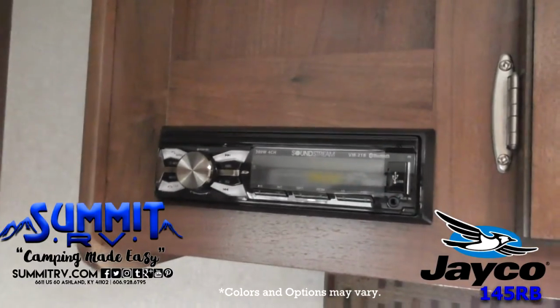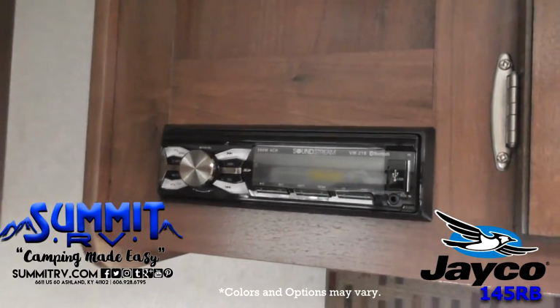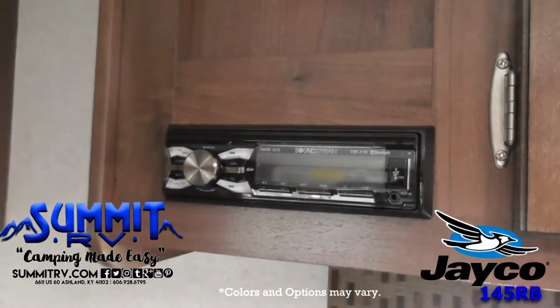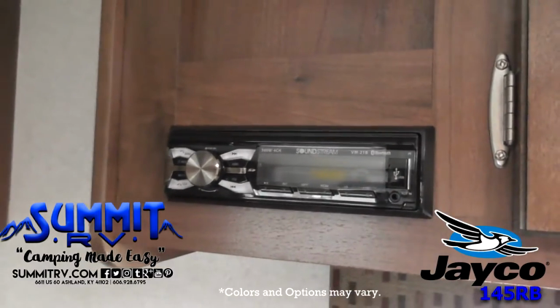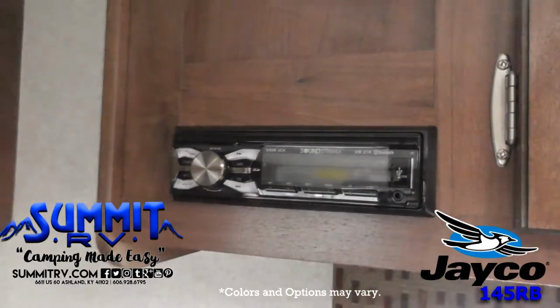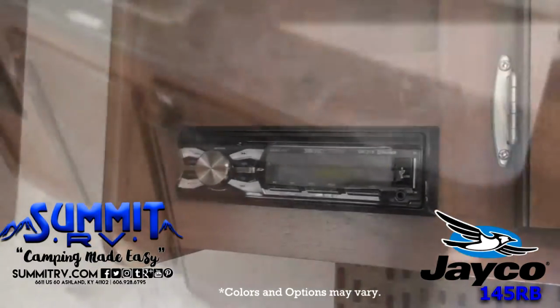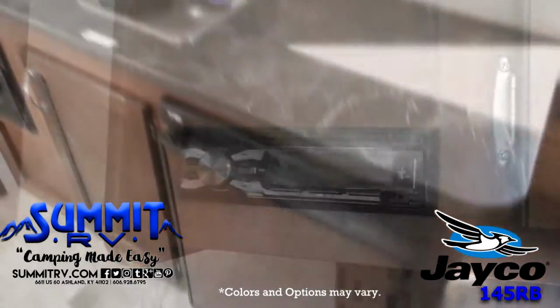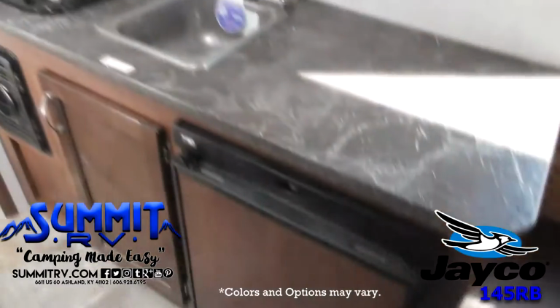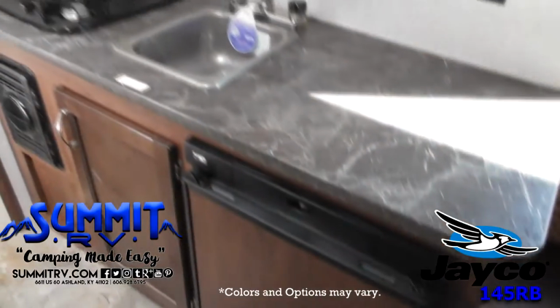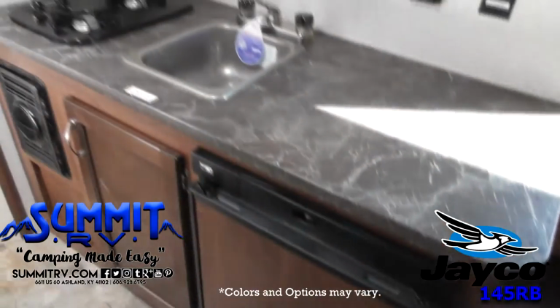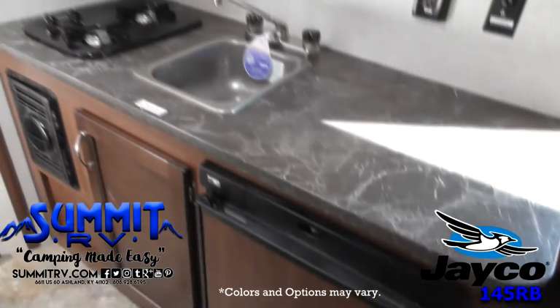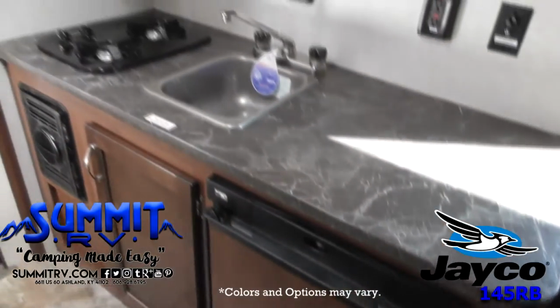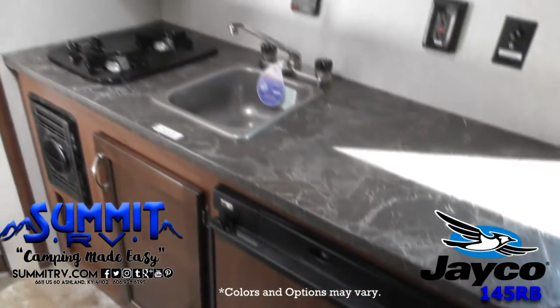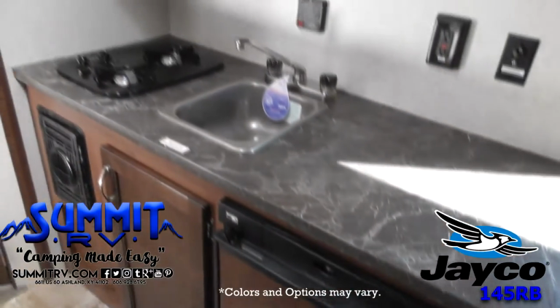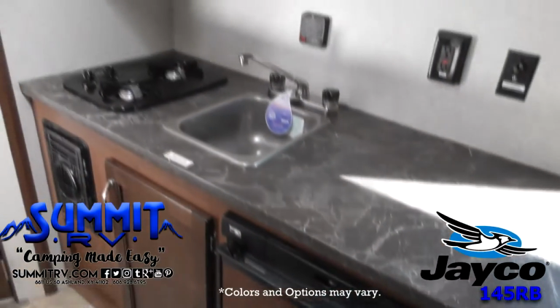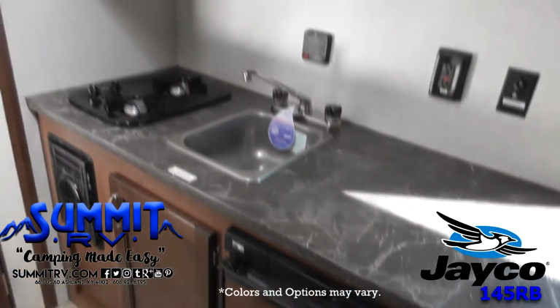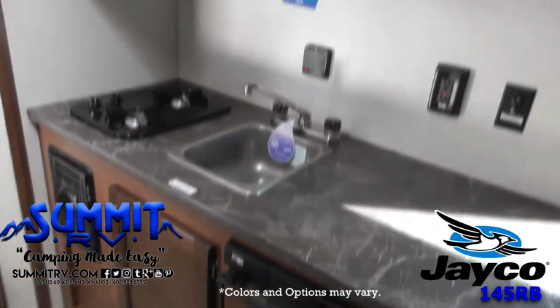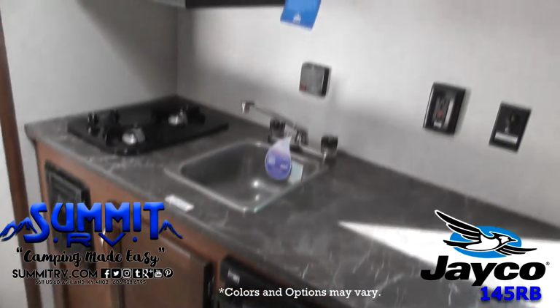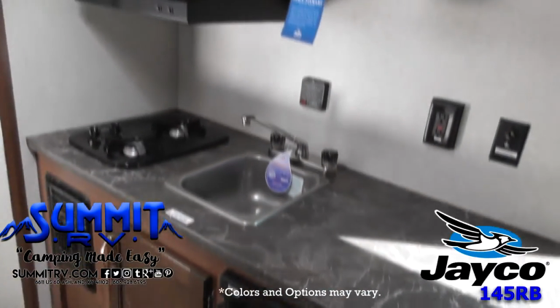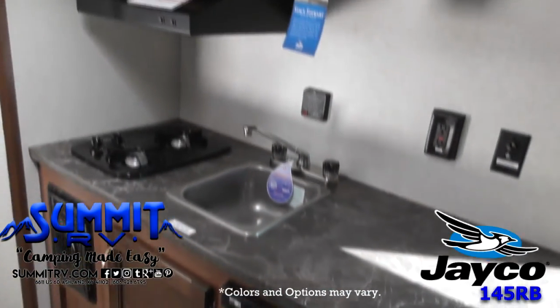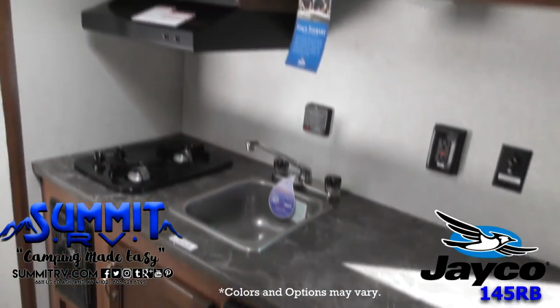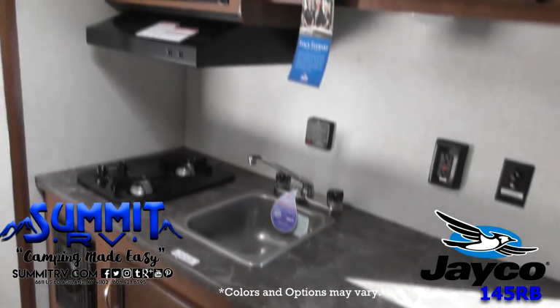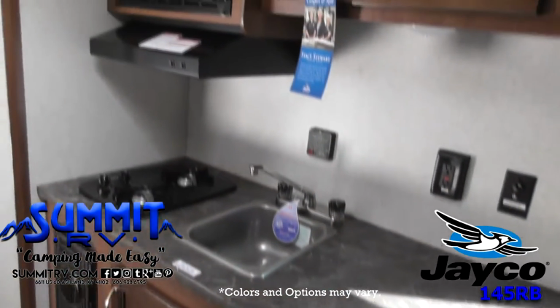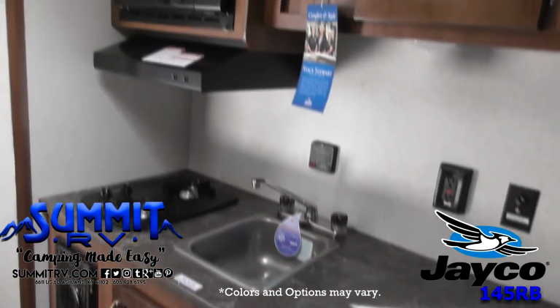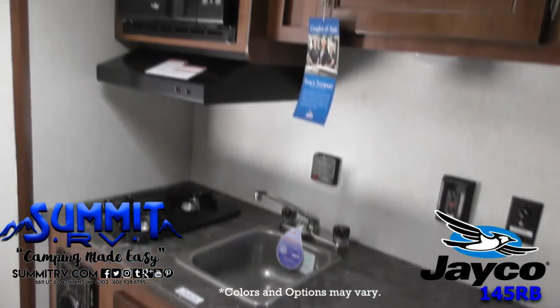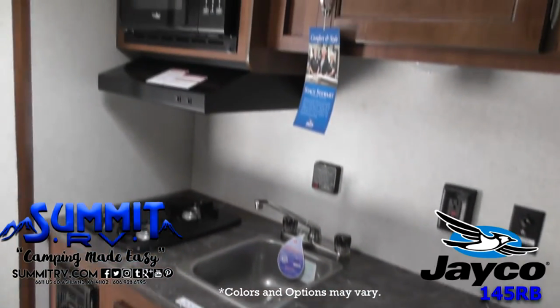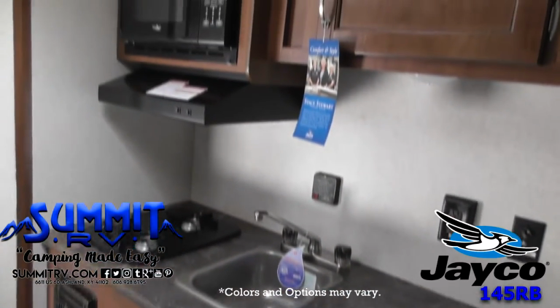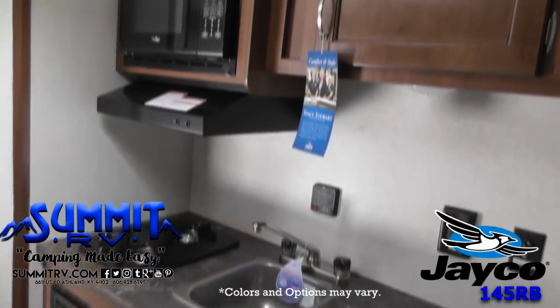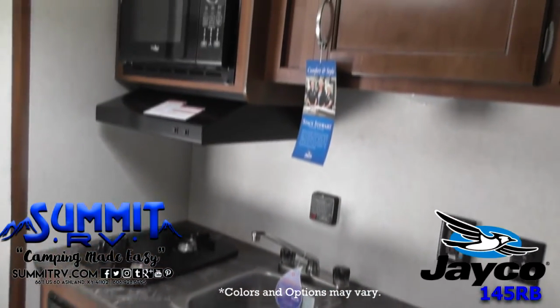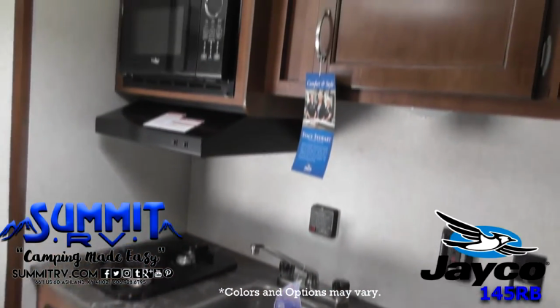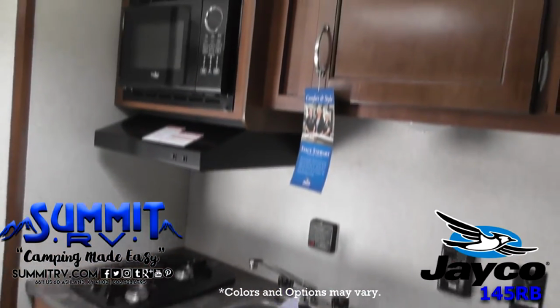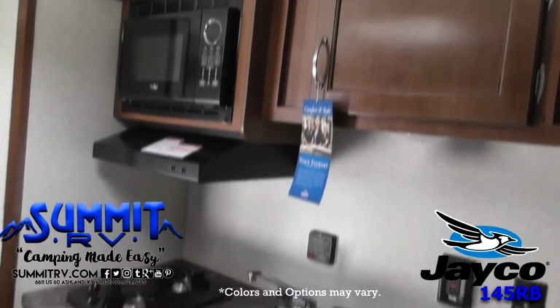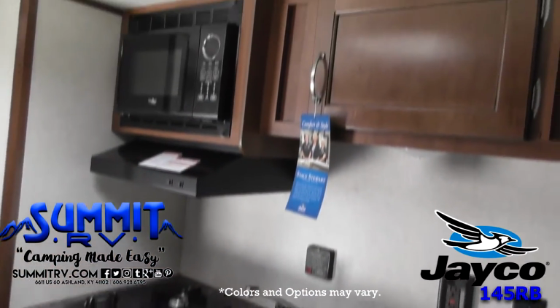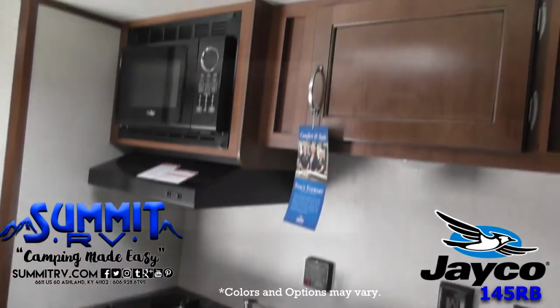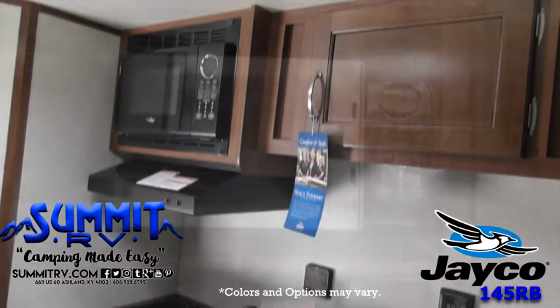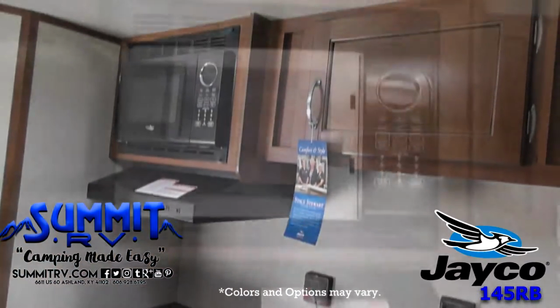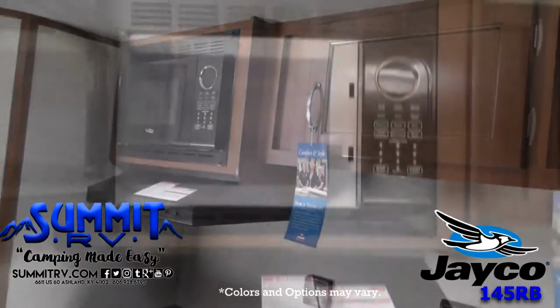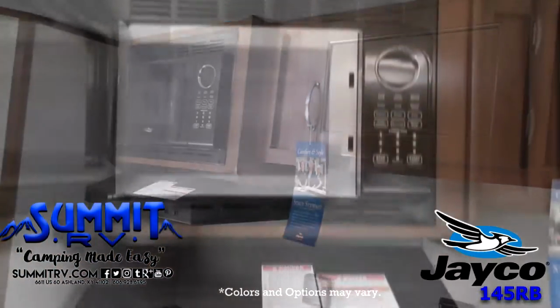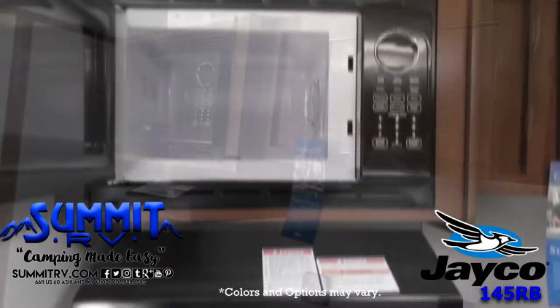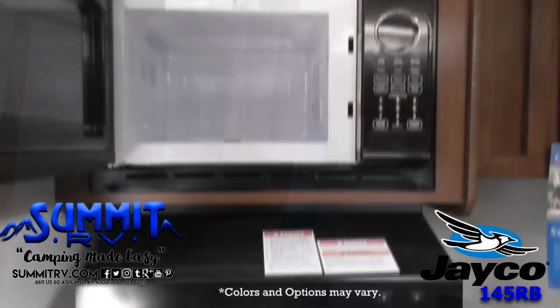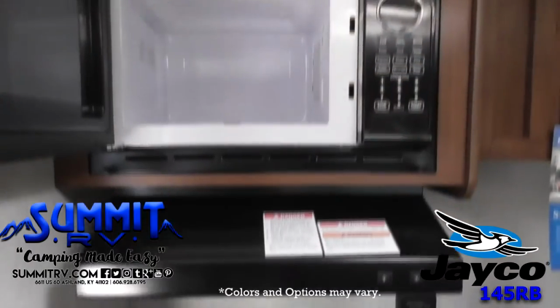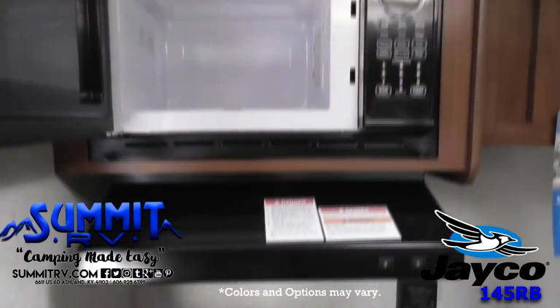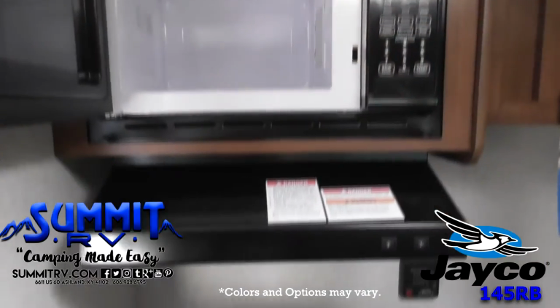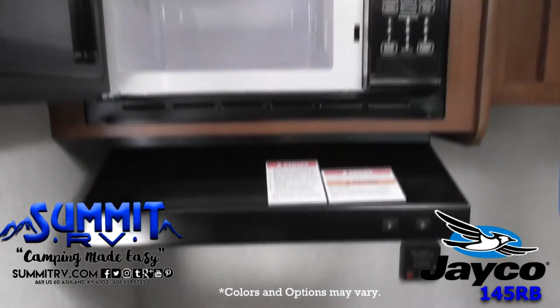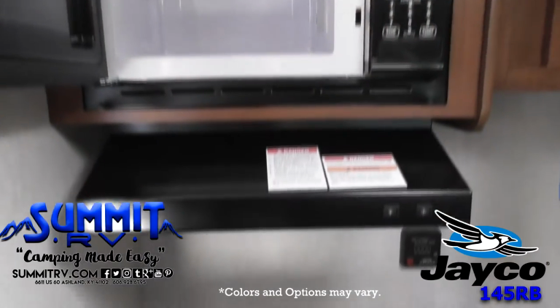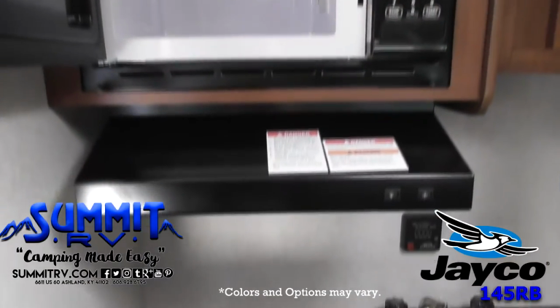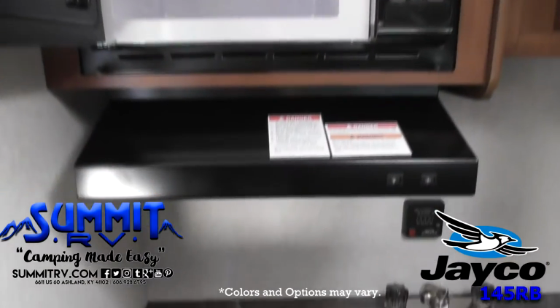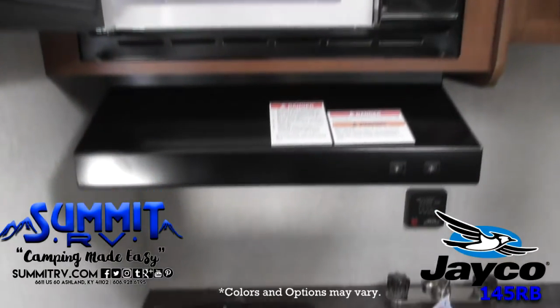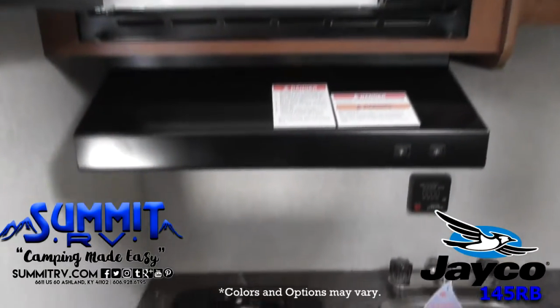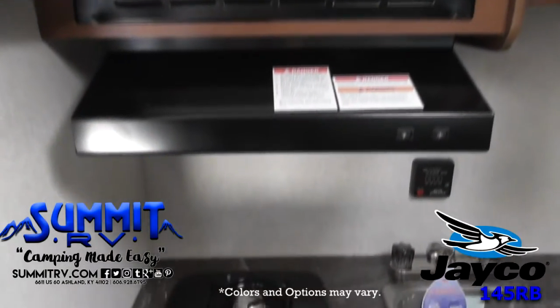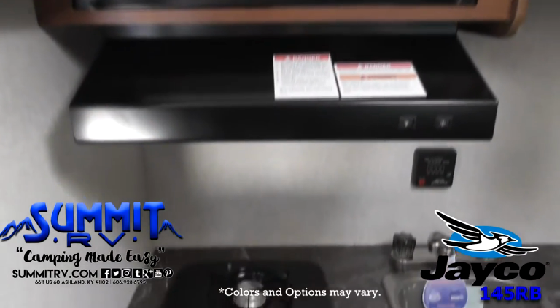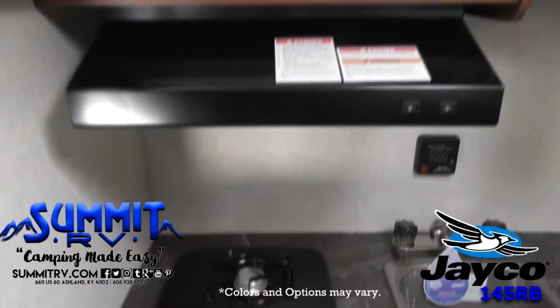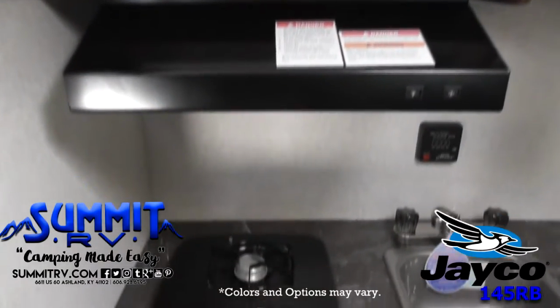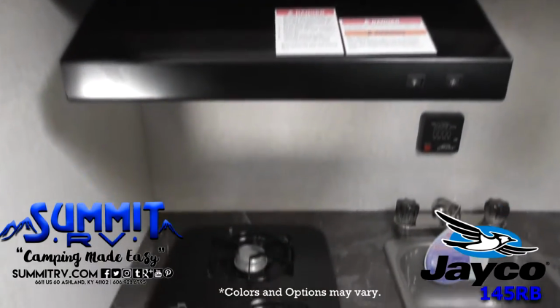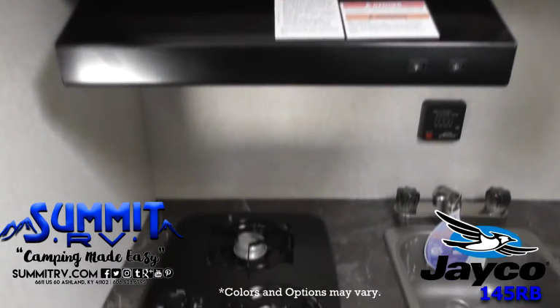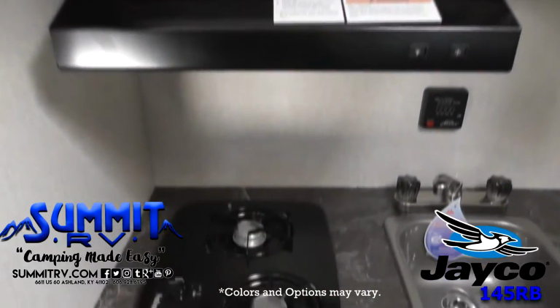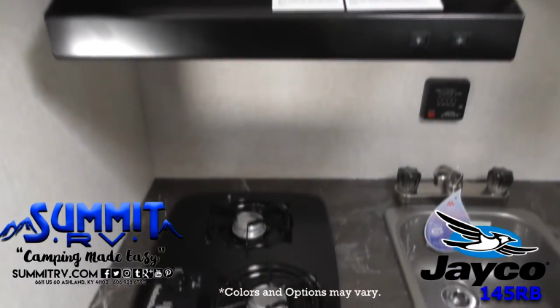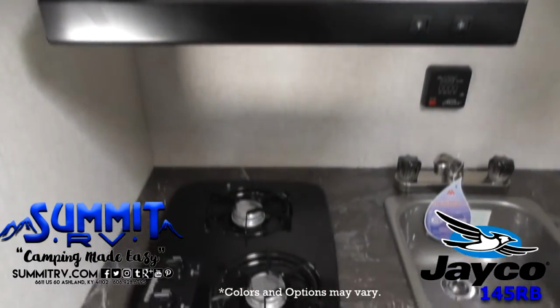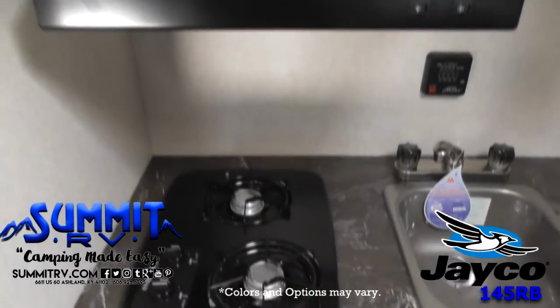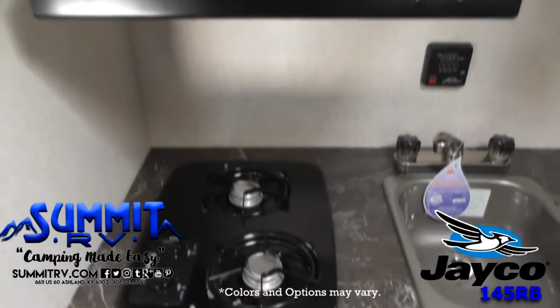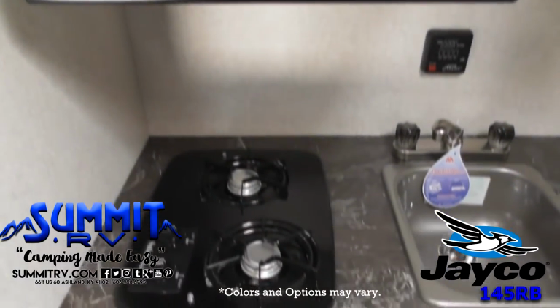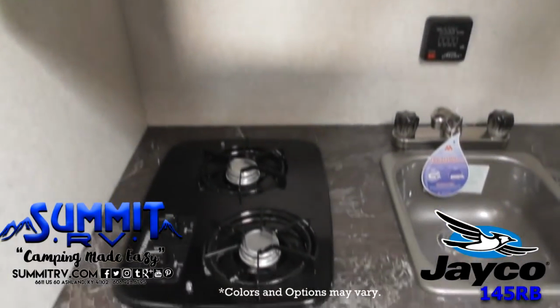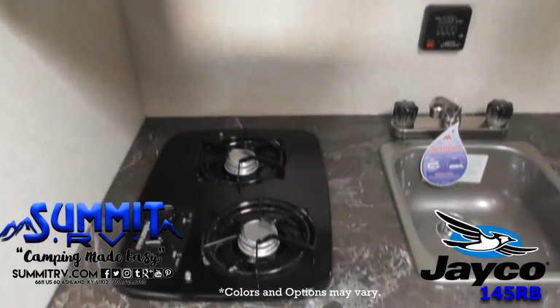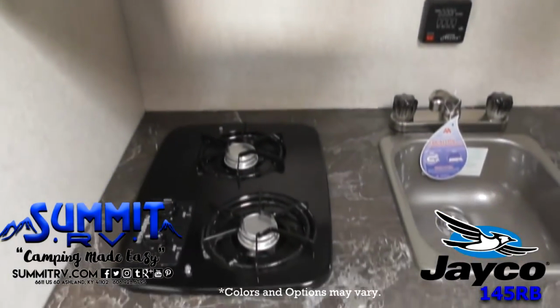There's a front dinette and a sofa along the side. You're sure to enjoy all of the overhead cabinets throughout this travel trailer to store all of your camping gear.